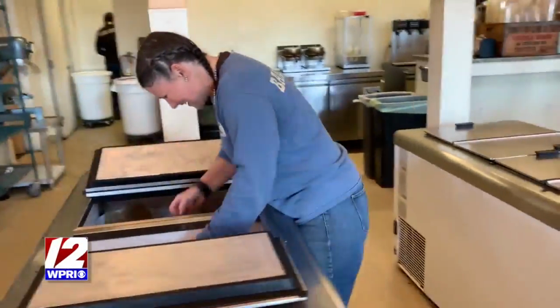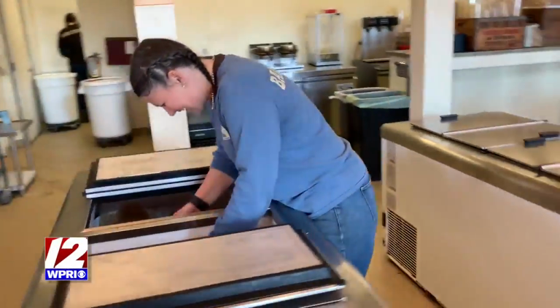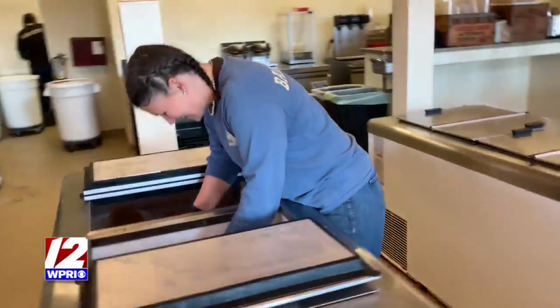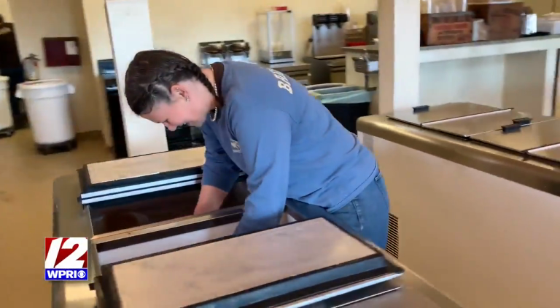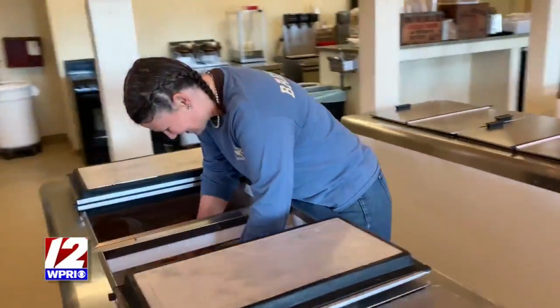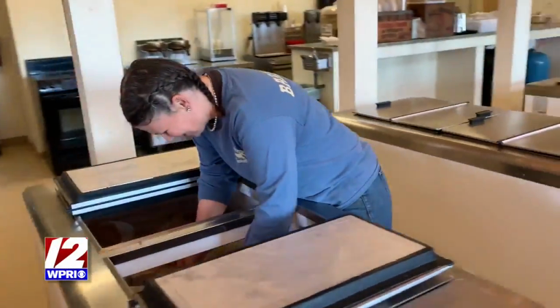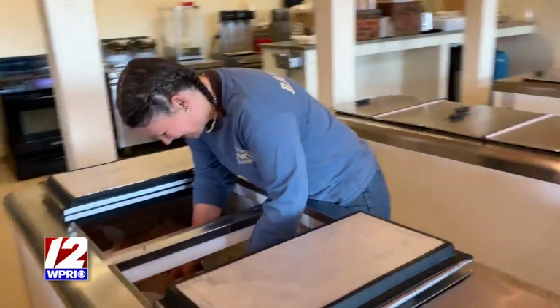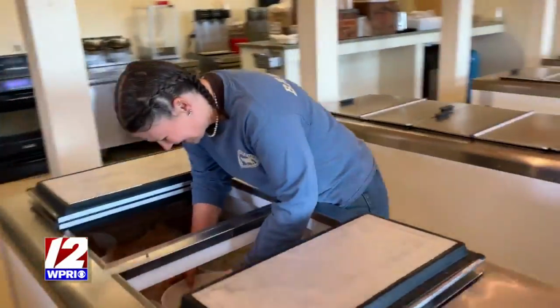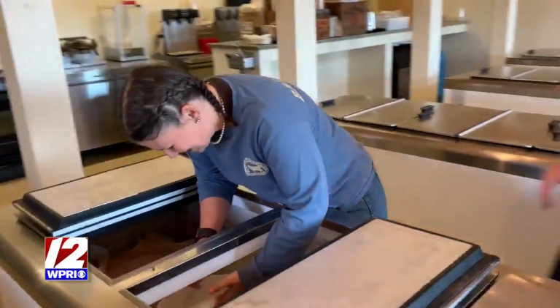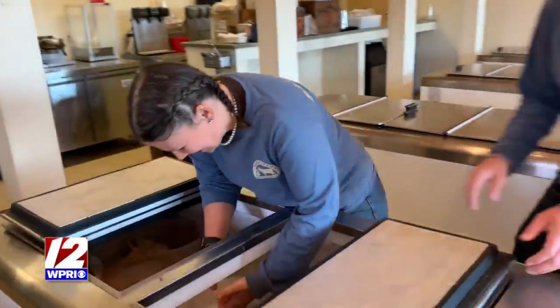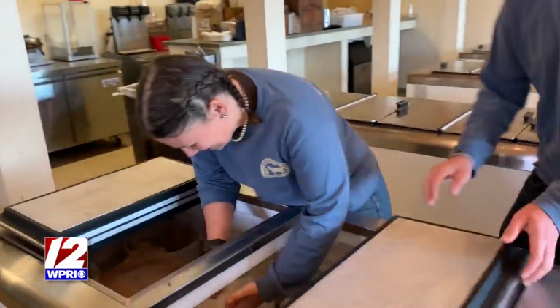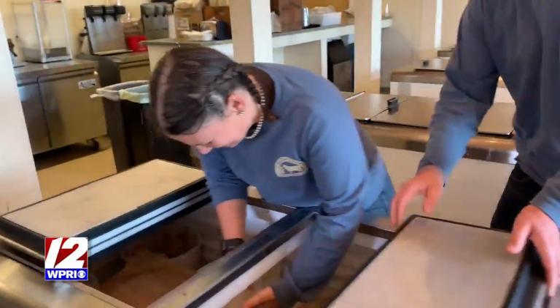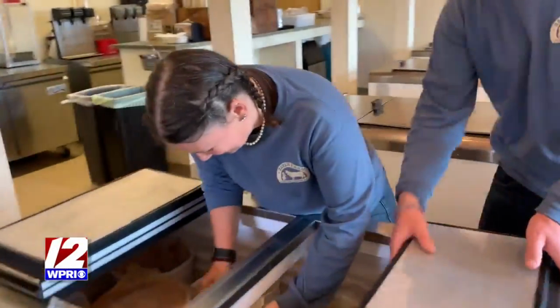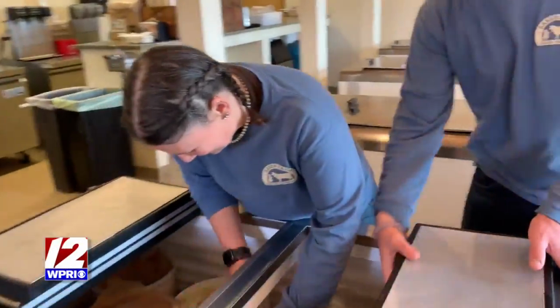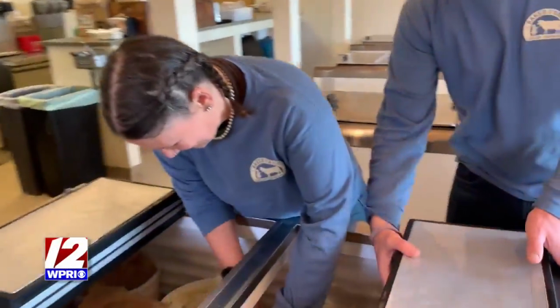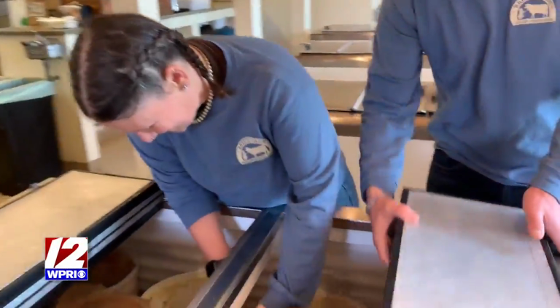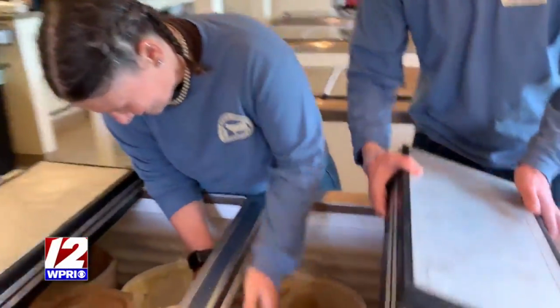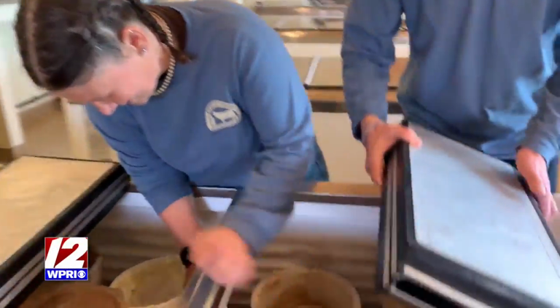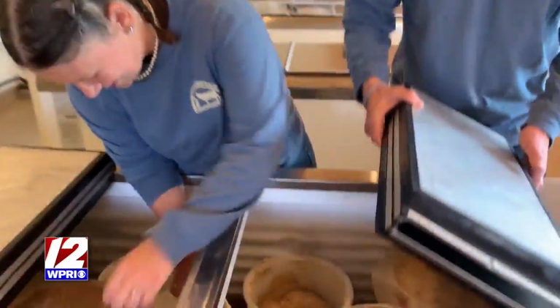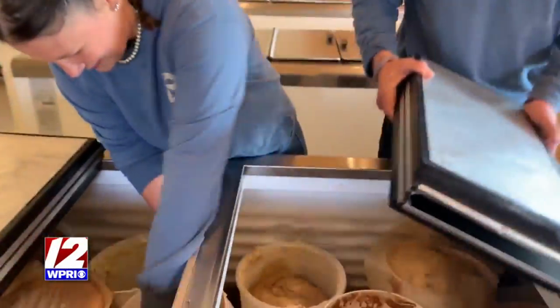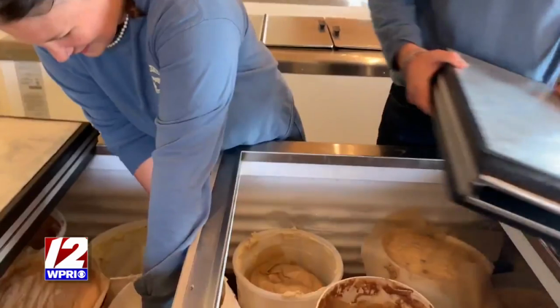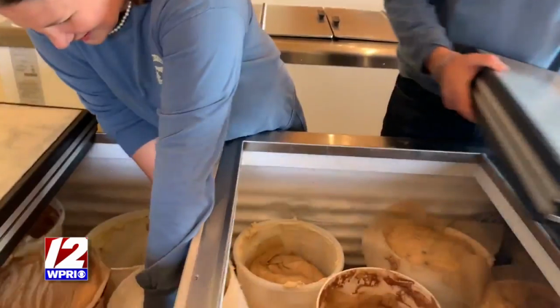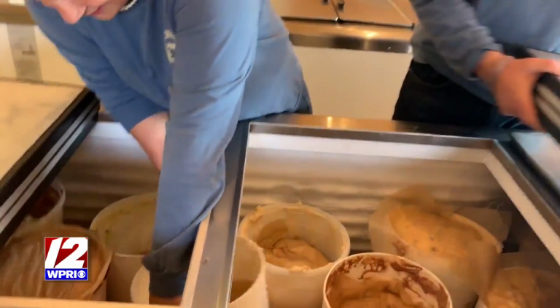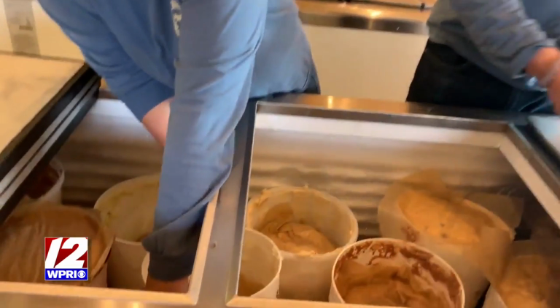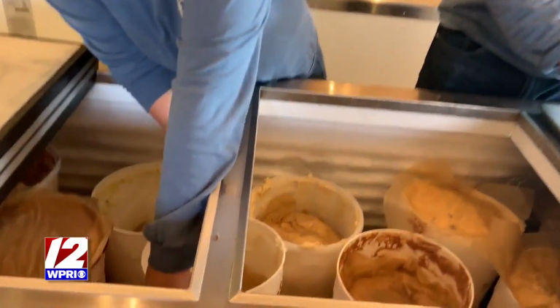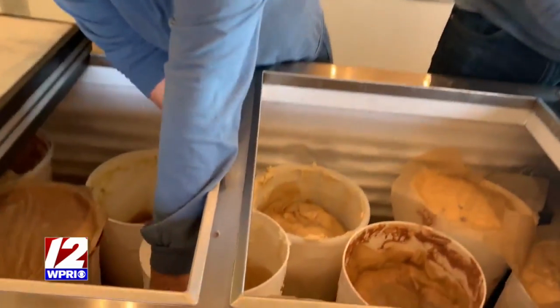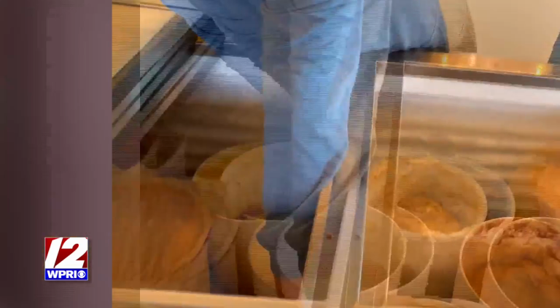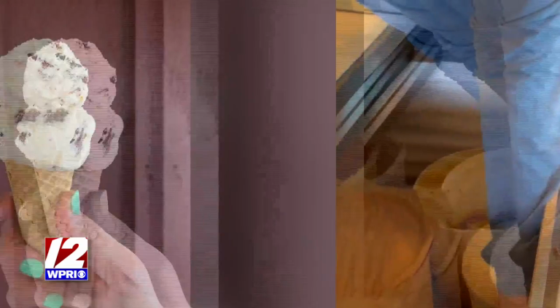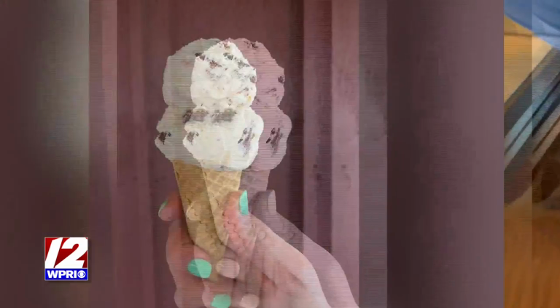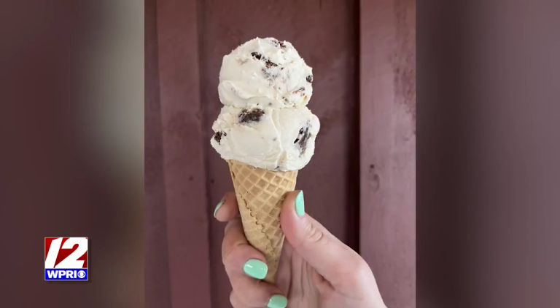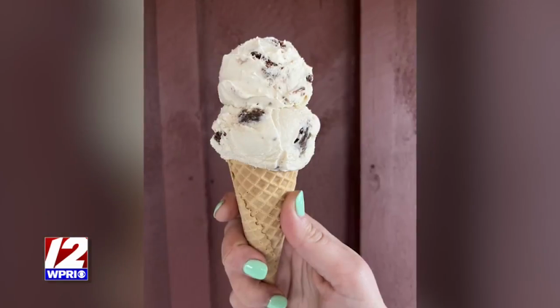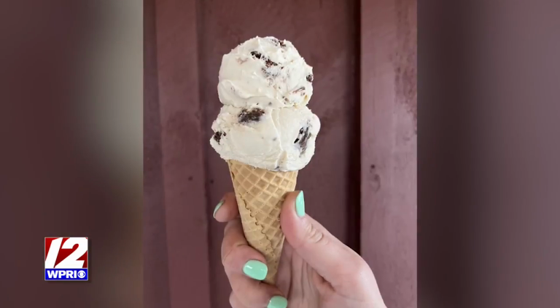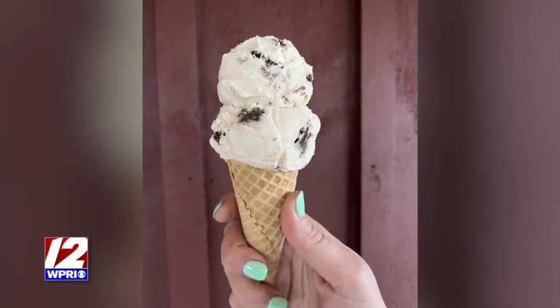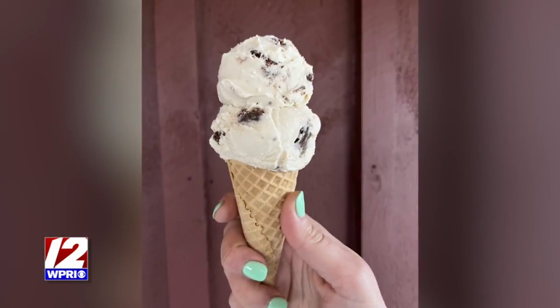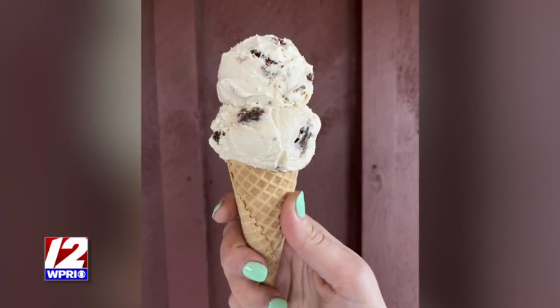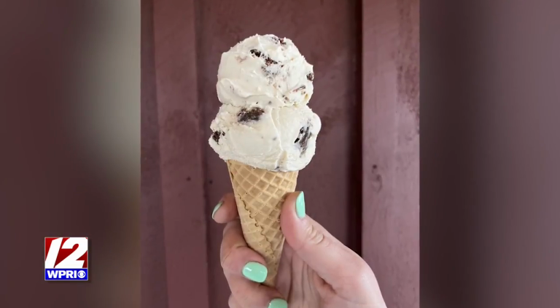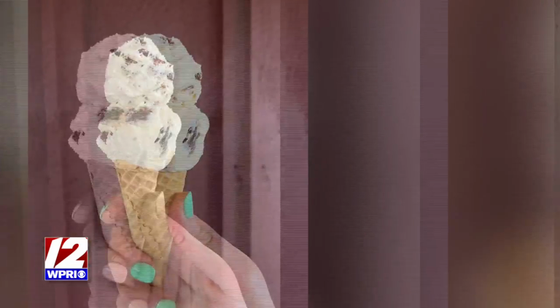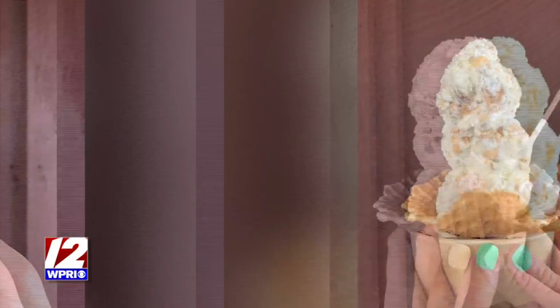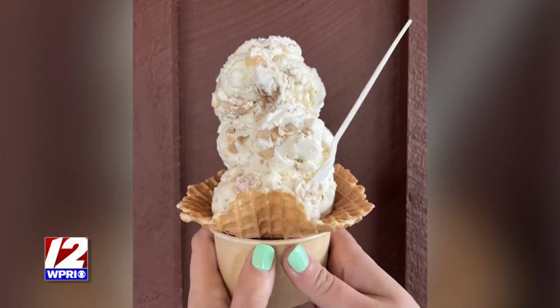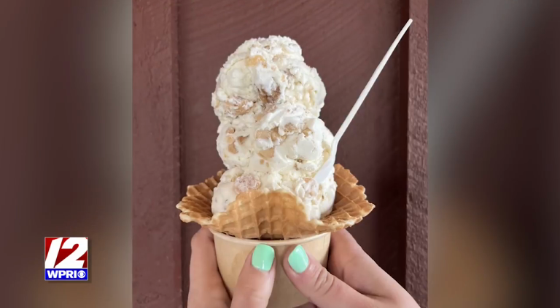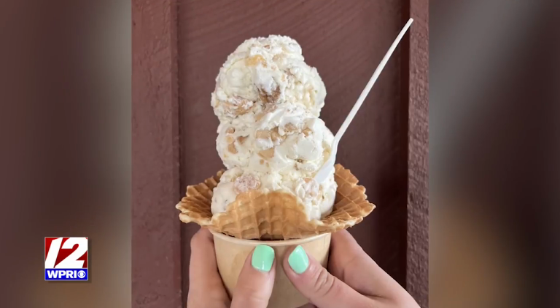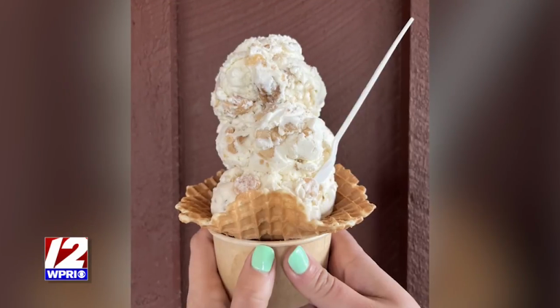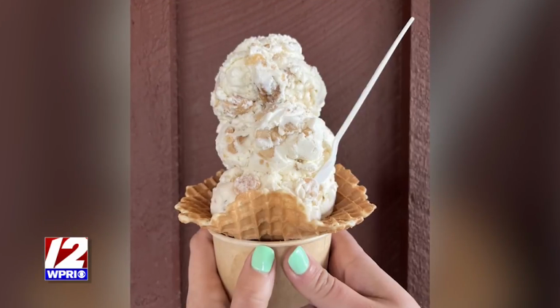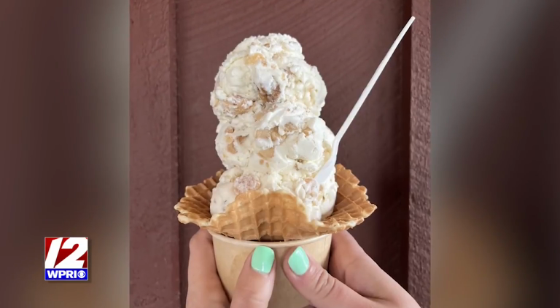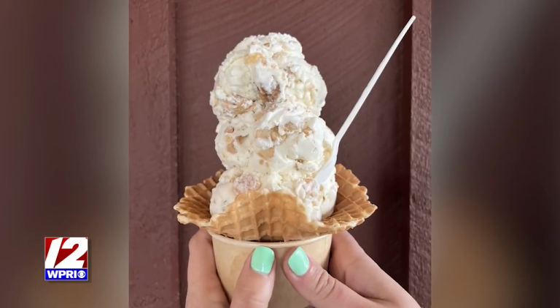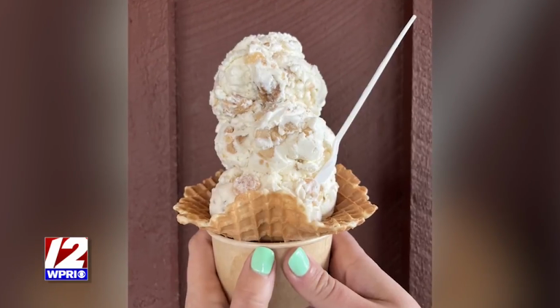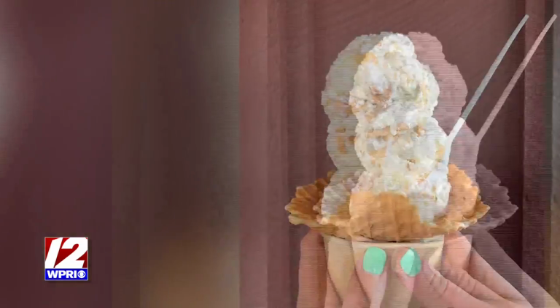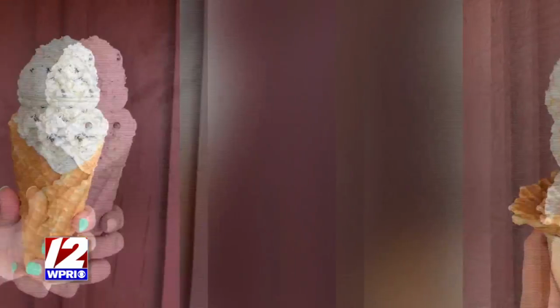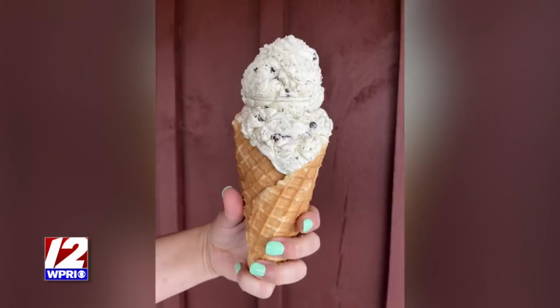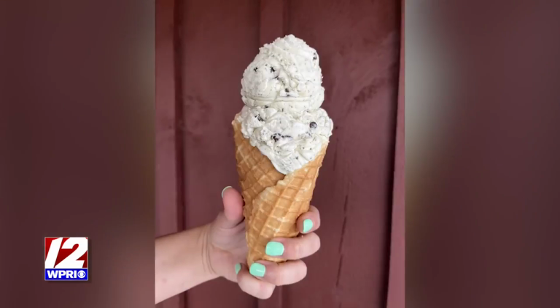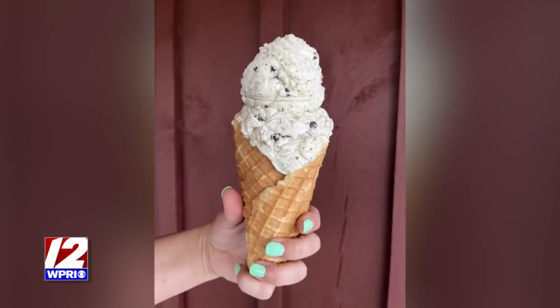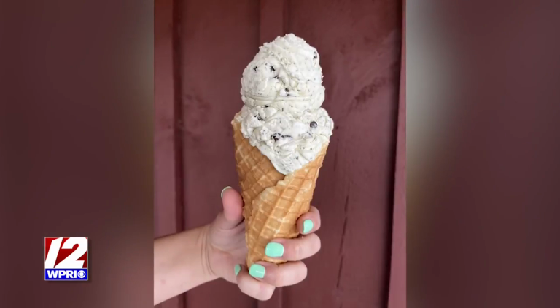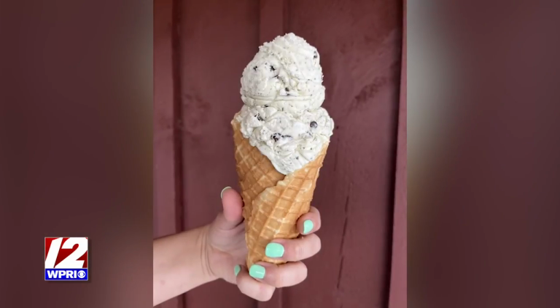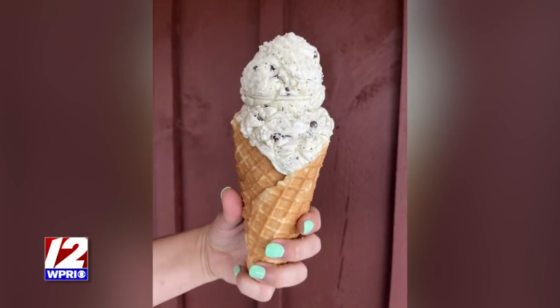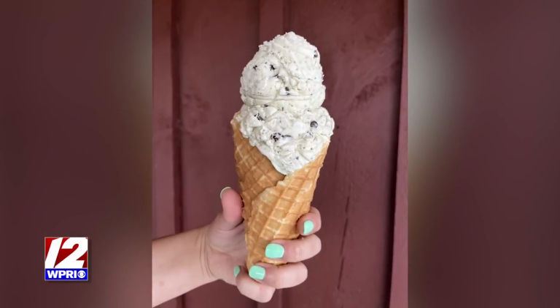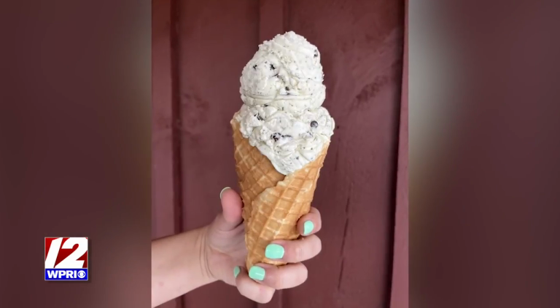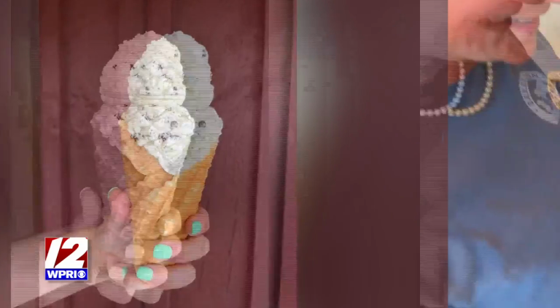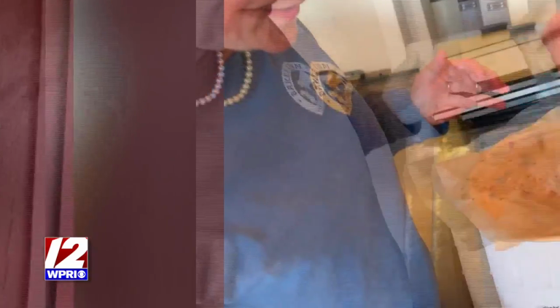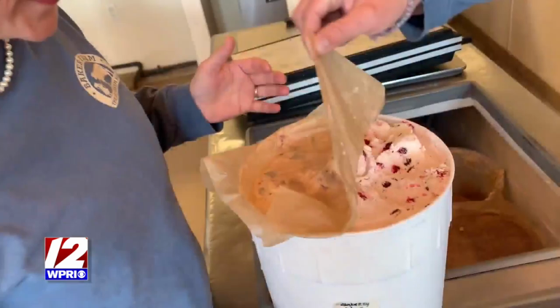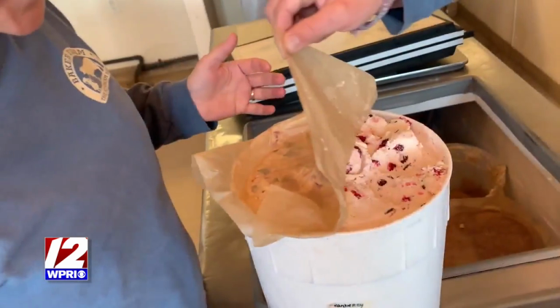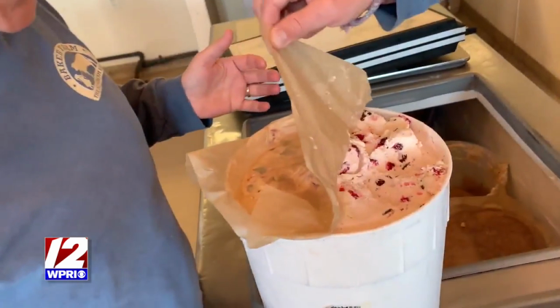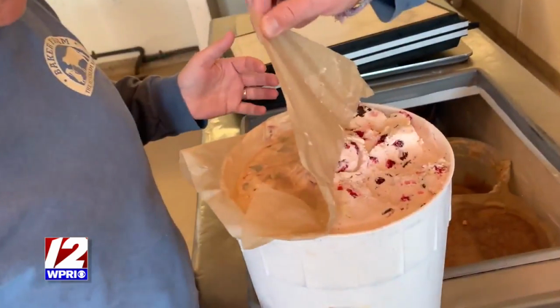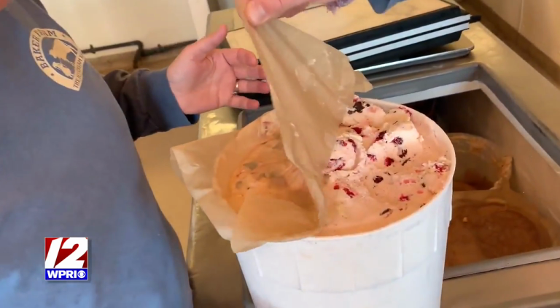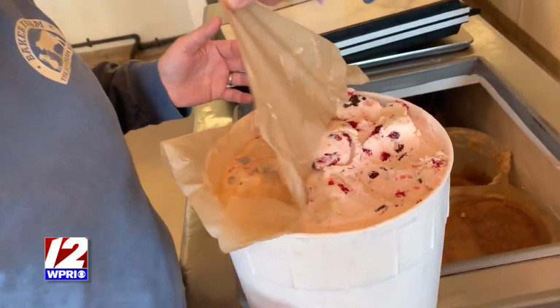Though their top seller is vanilla, a staple, their more unique flavors pack a punch, like Kahlua Brownie, Apple Crisp, Fresh Mint, or Cranberry Jubilee.